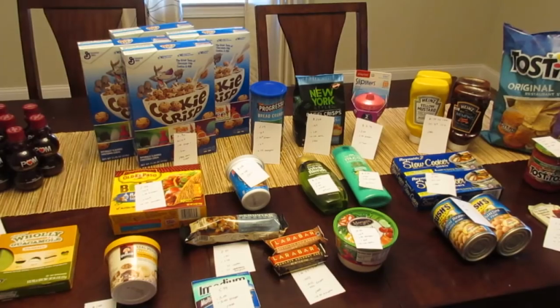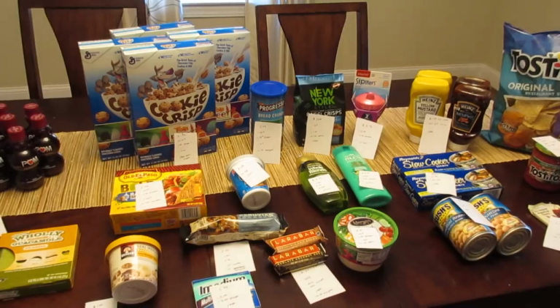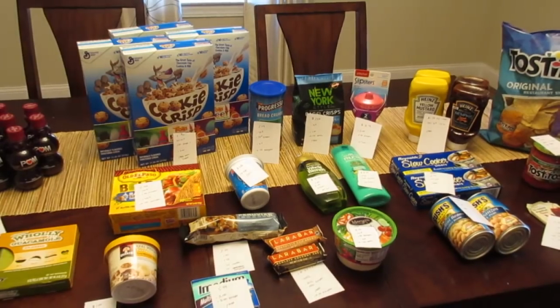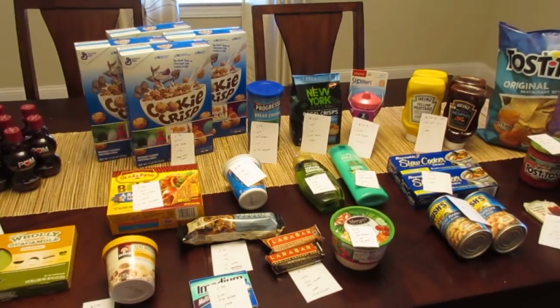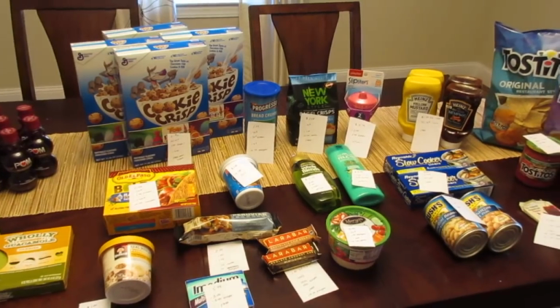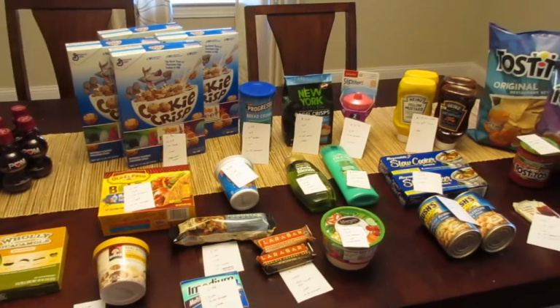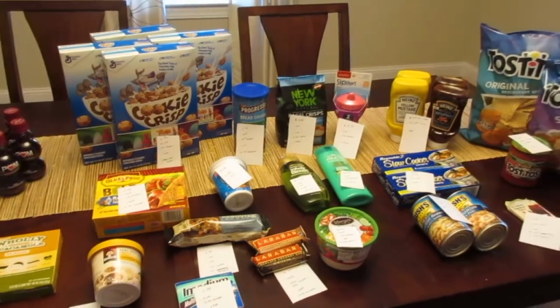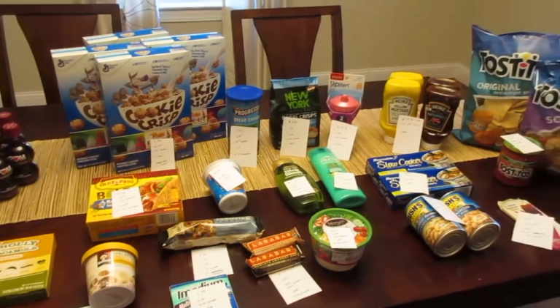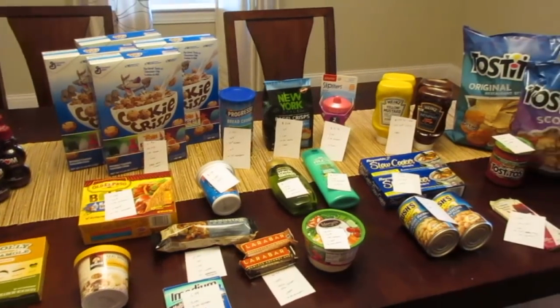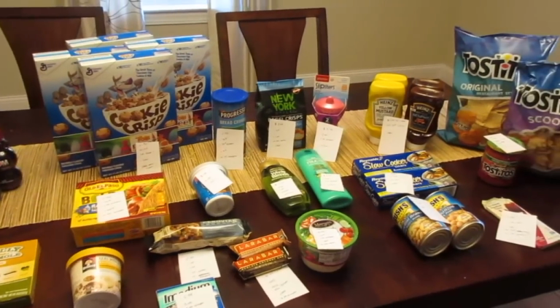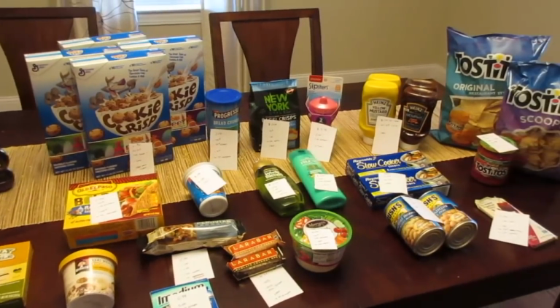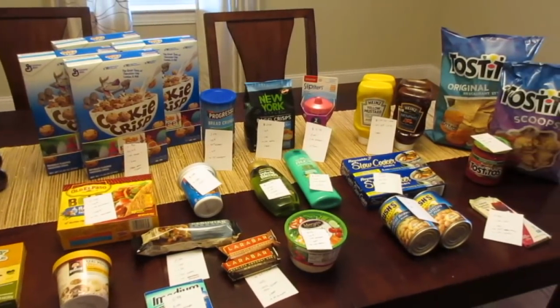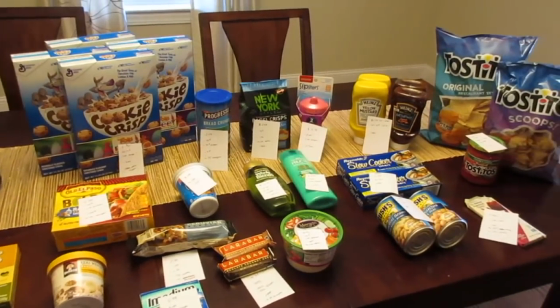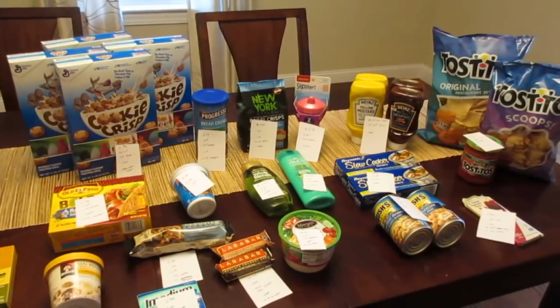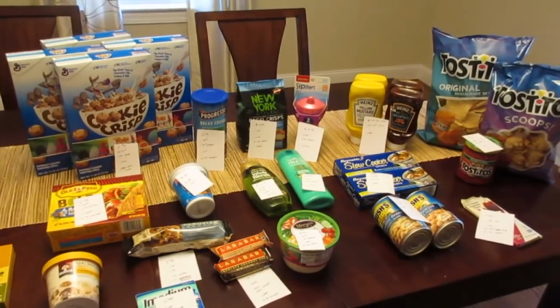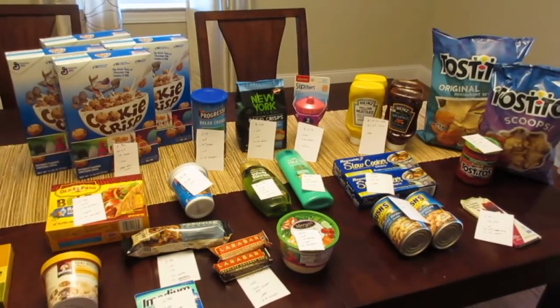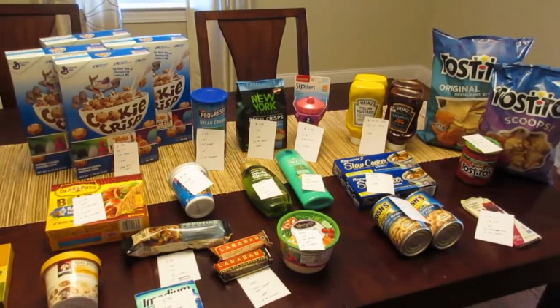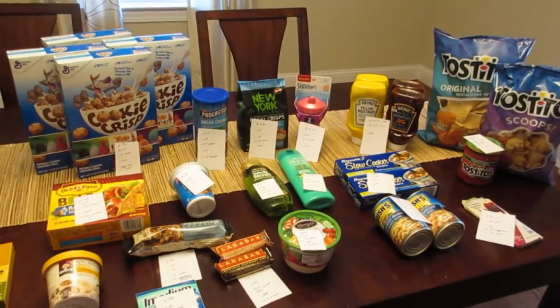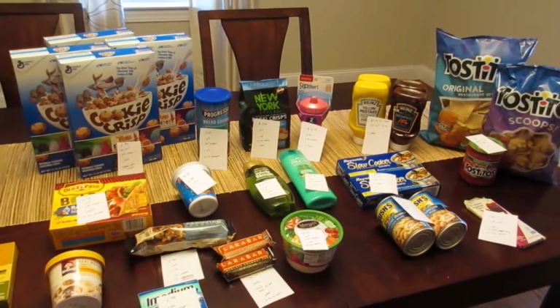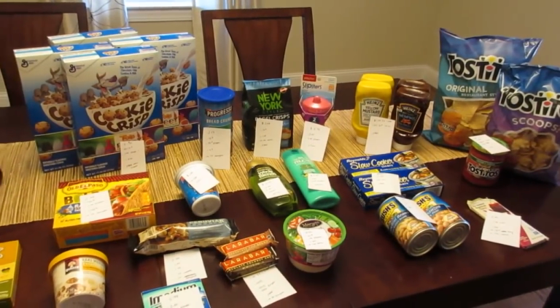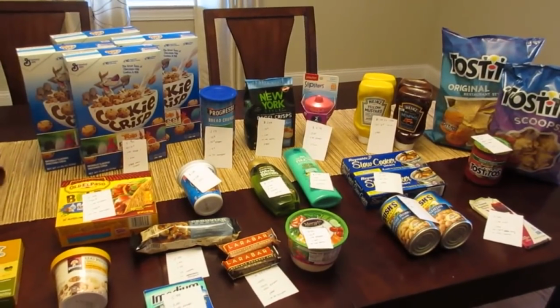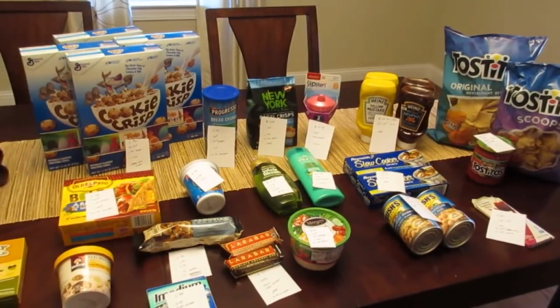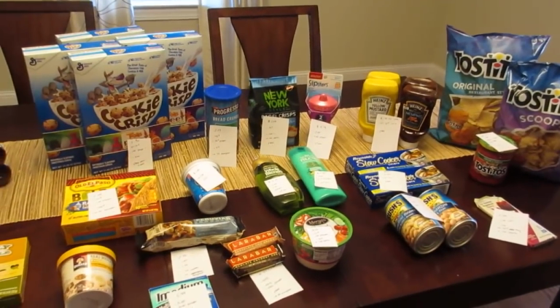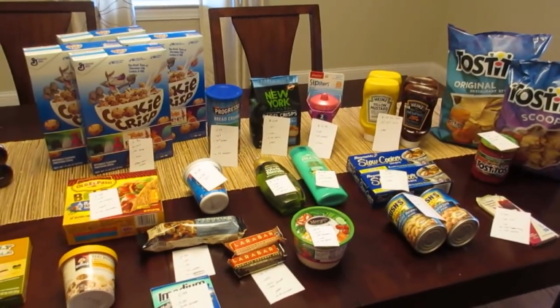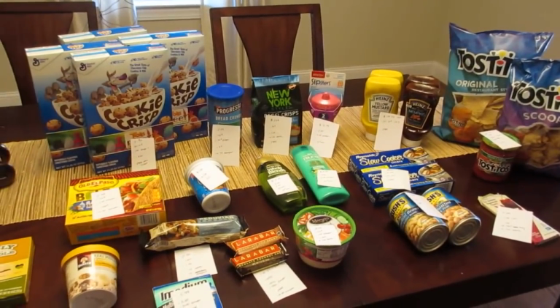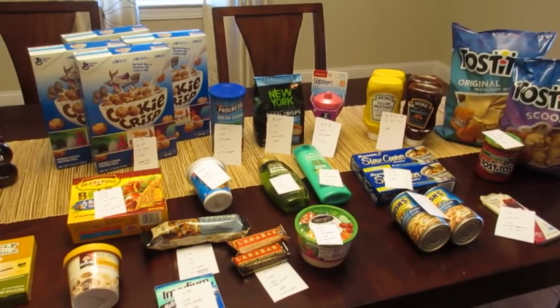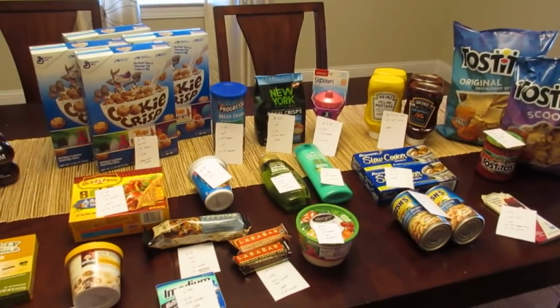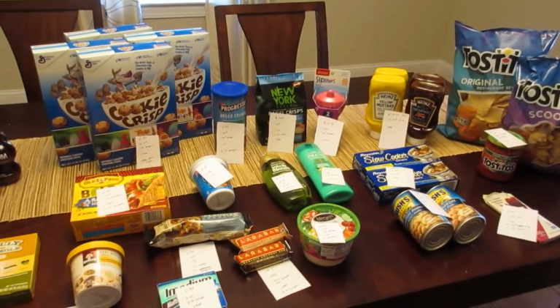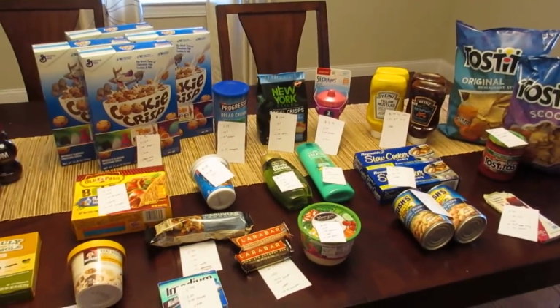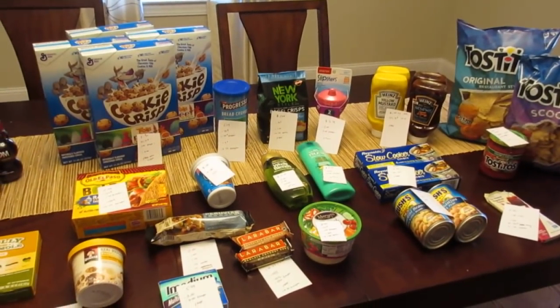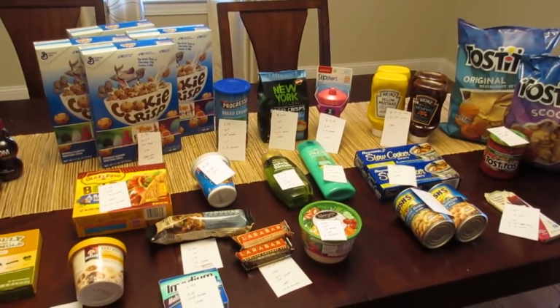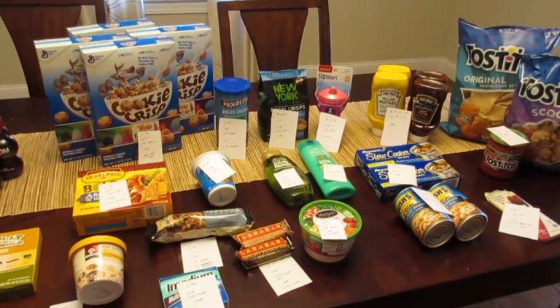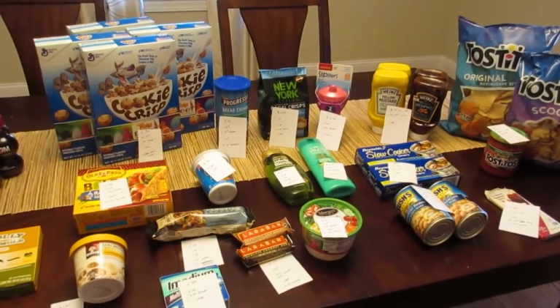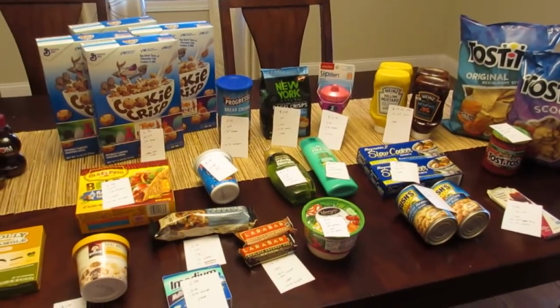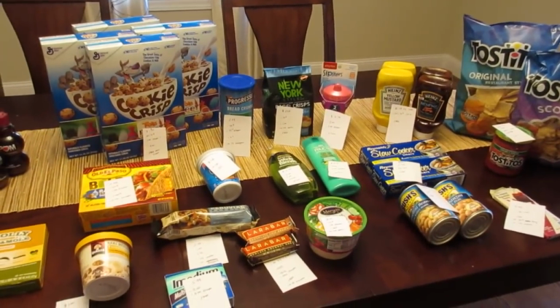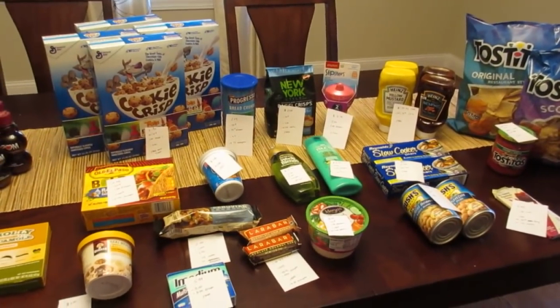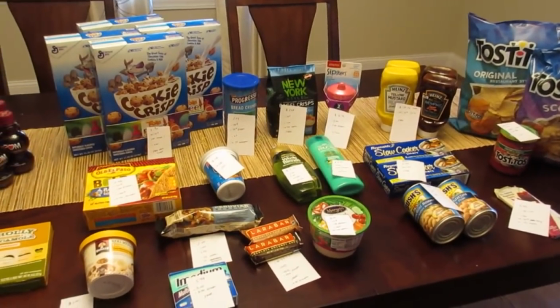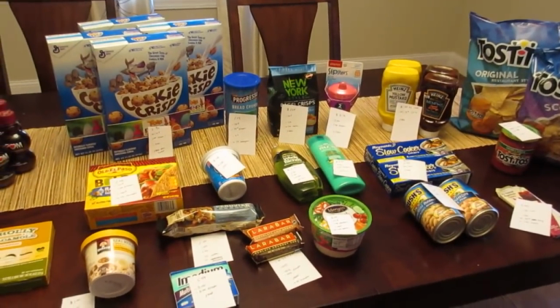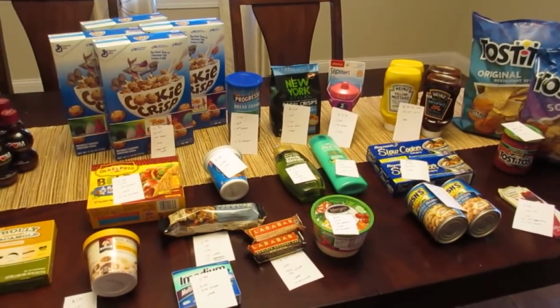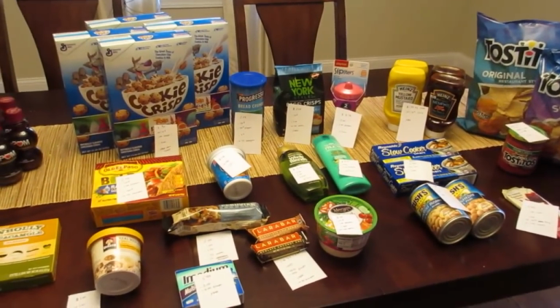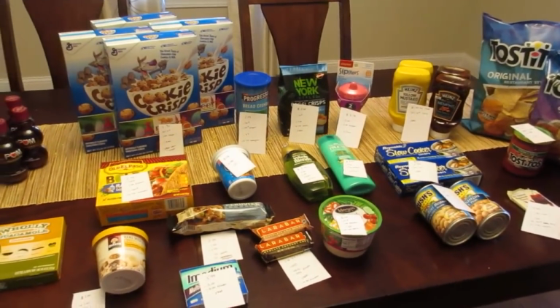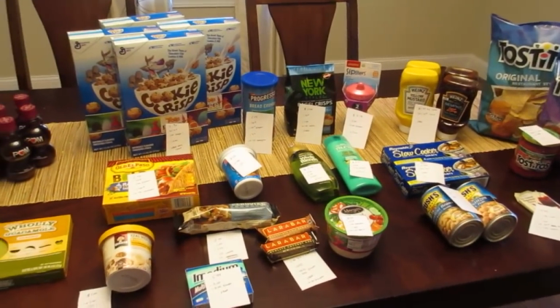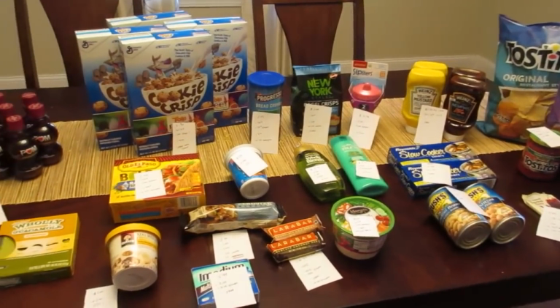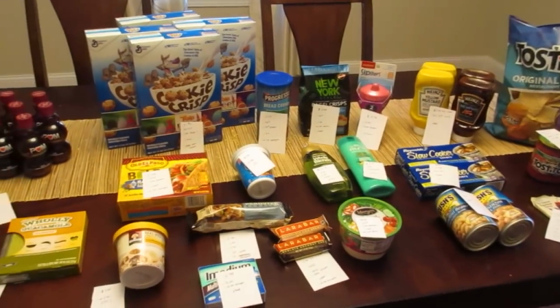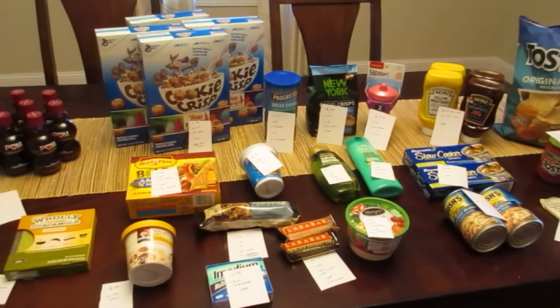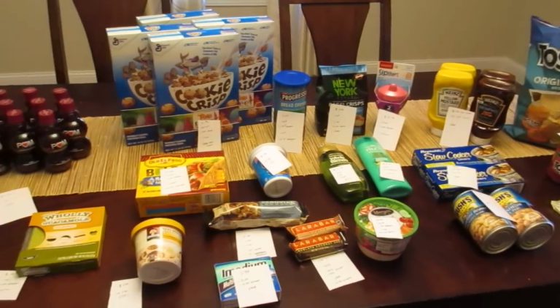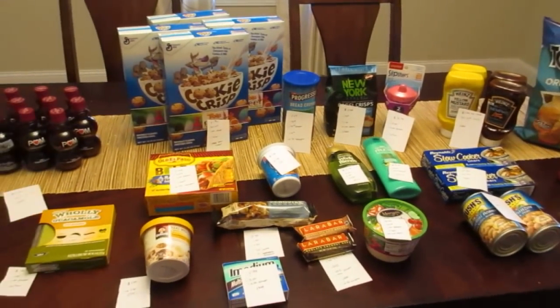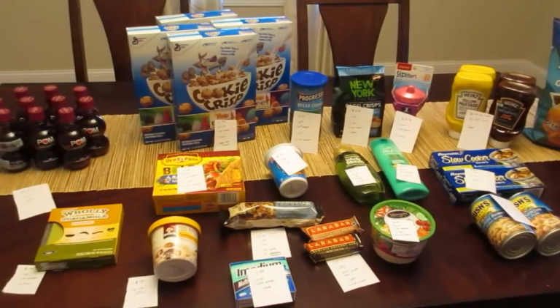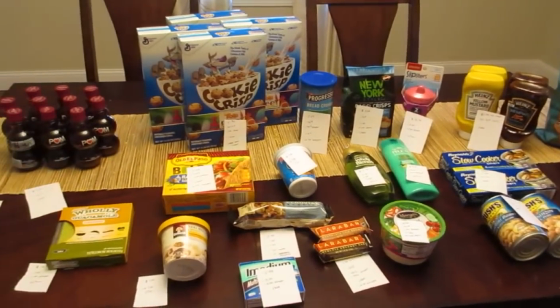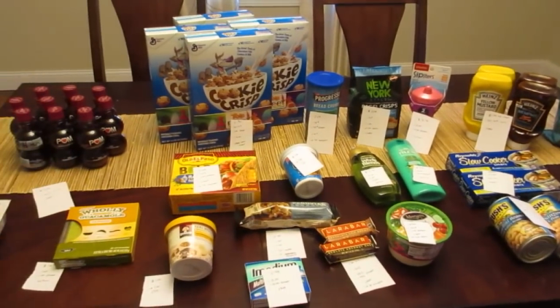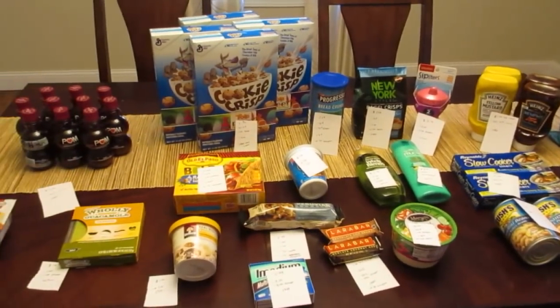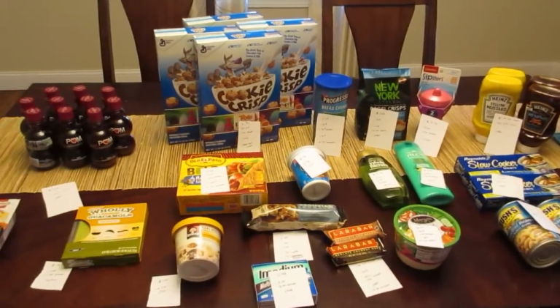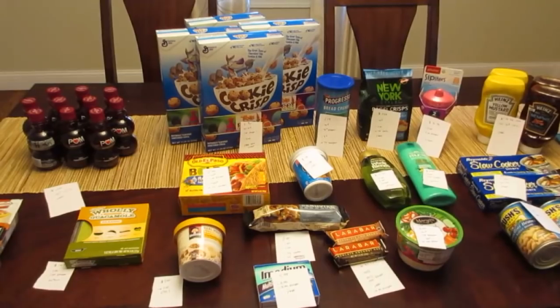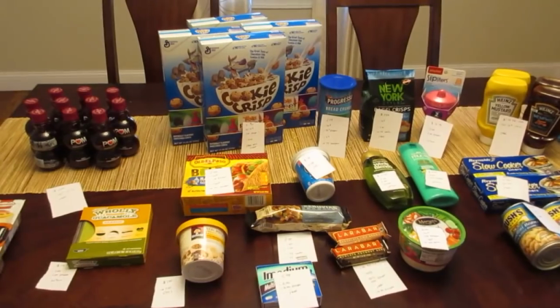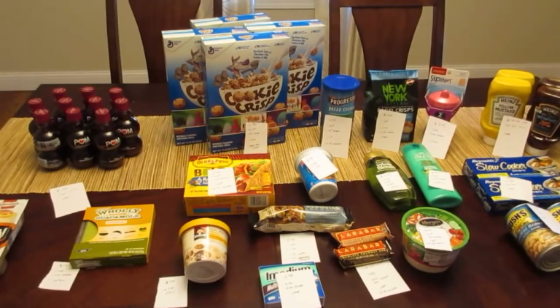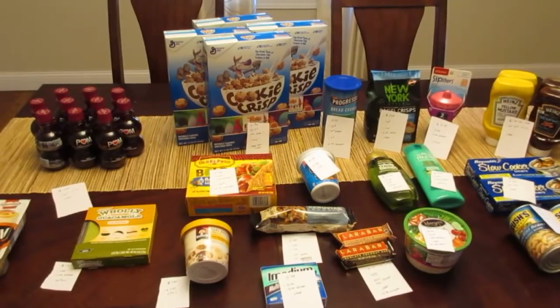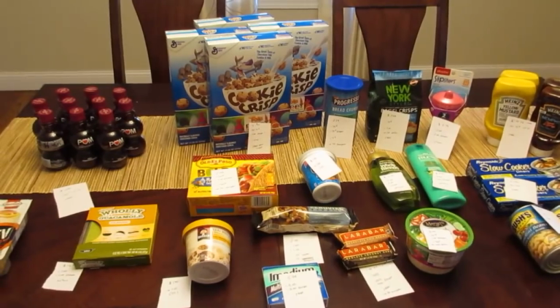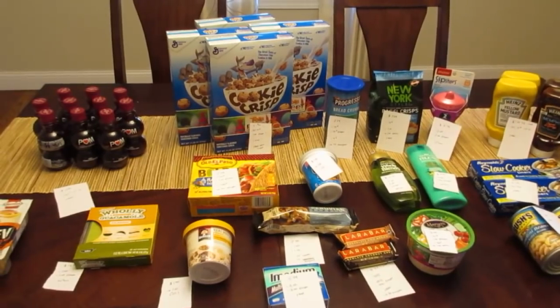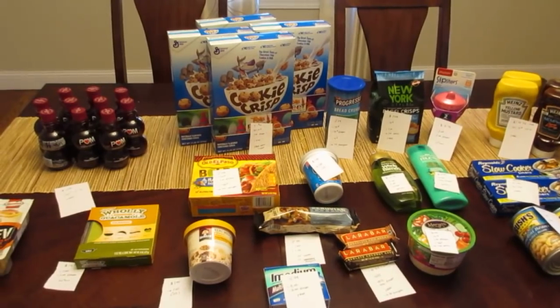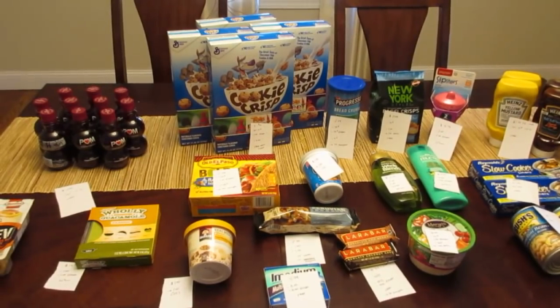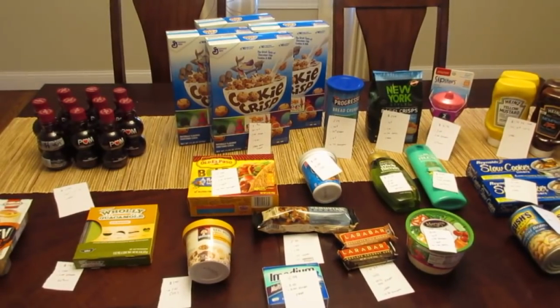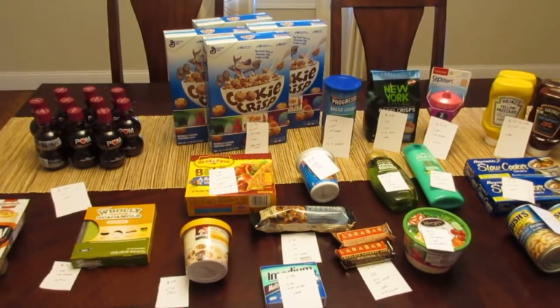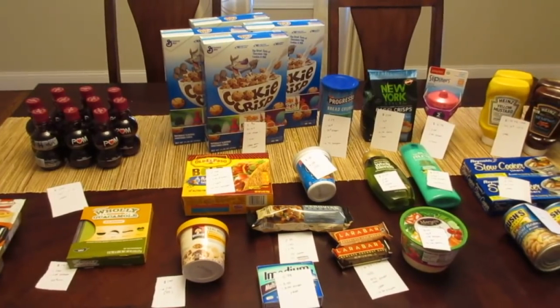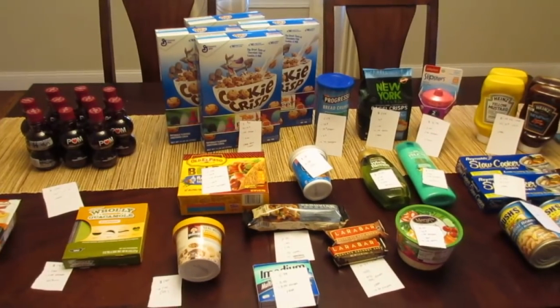Hey guys, it's Lisa with the Stop and Shop Deals for the week of February 3rd. Lots of great deals this week.